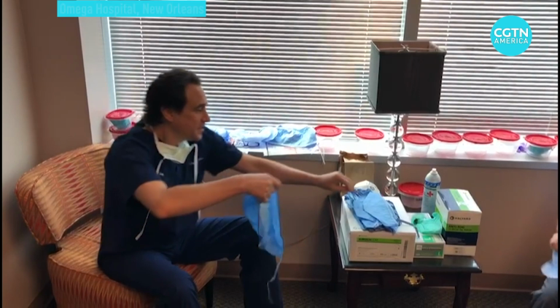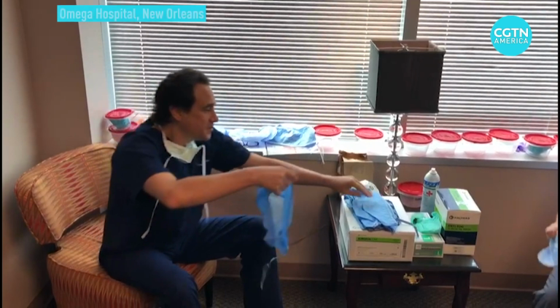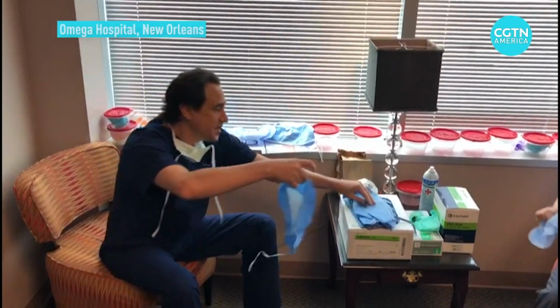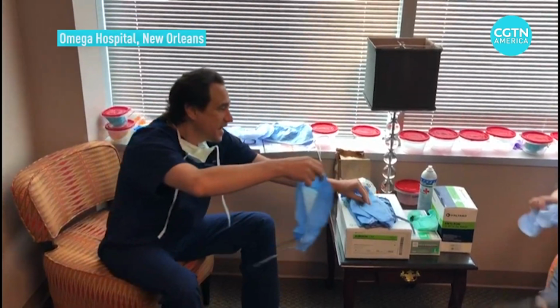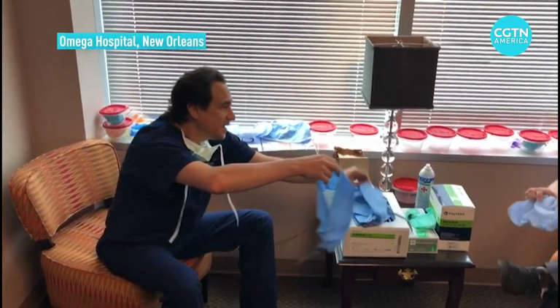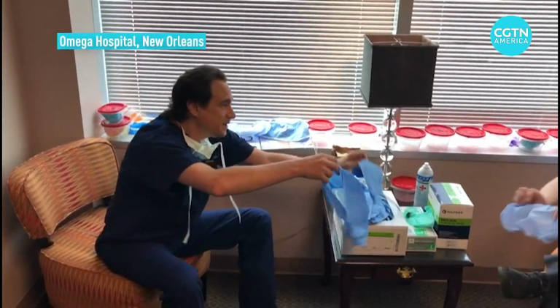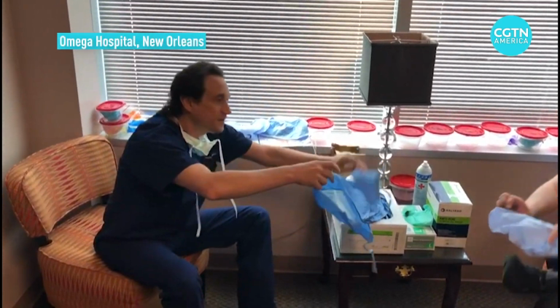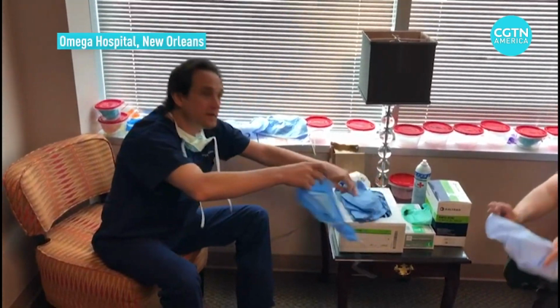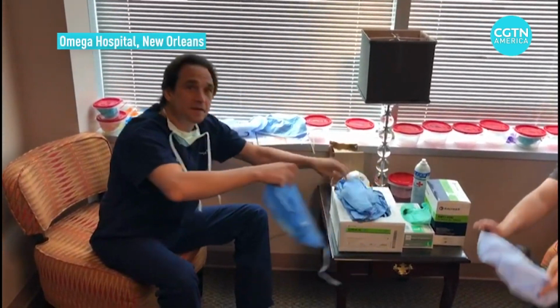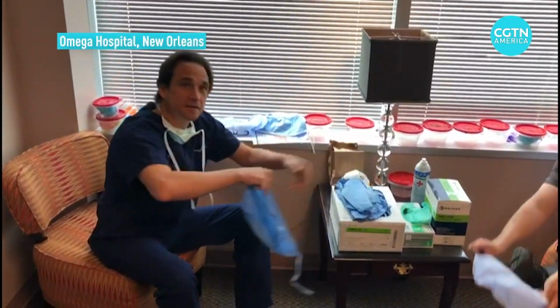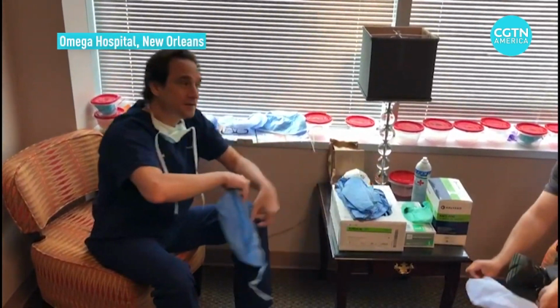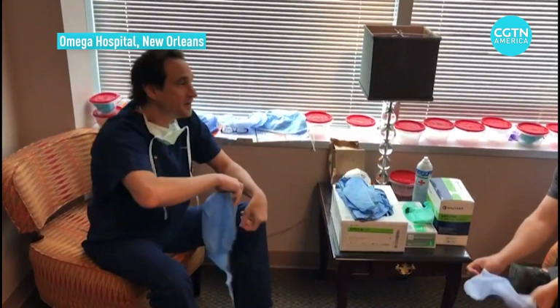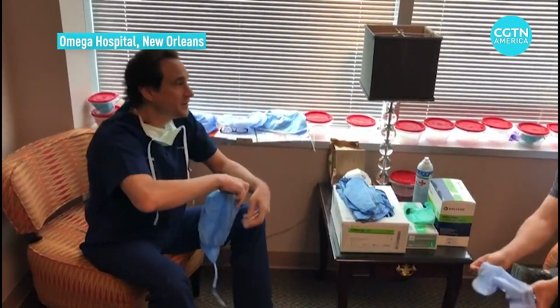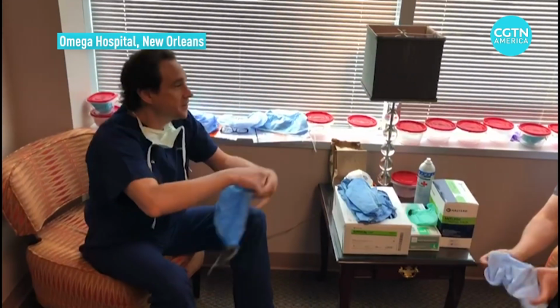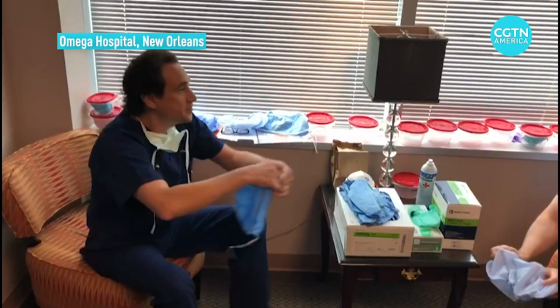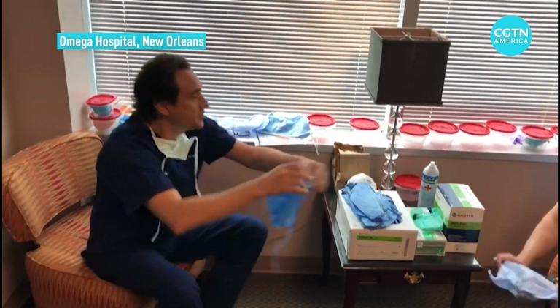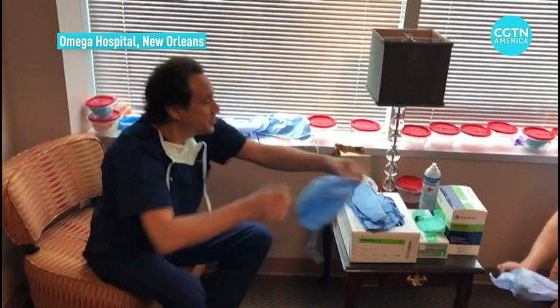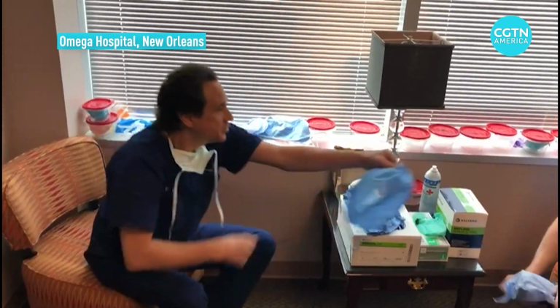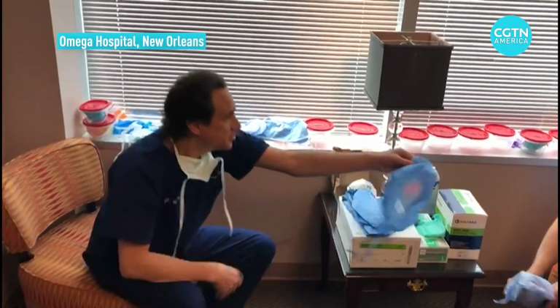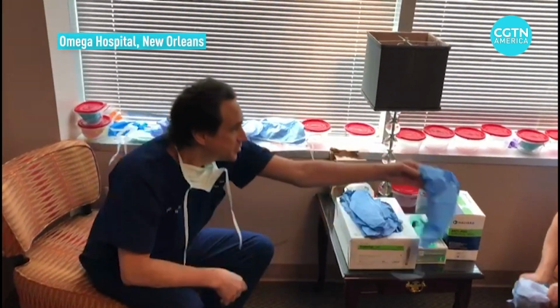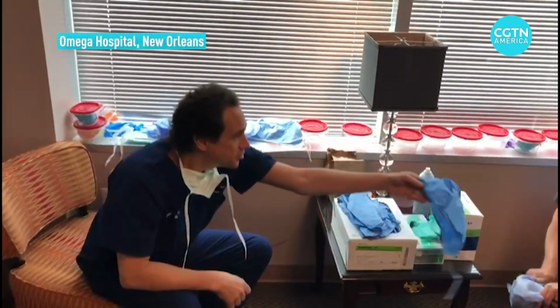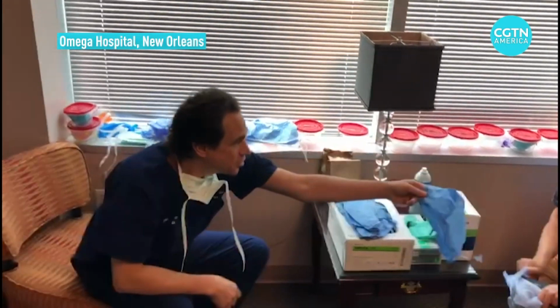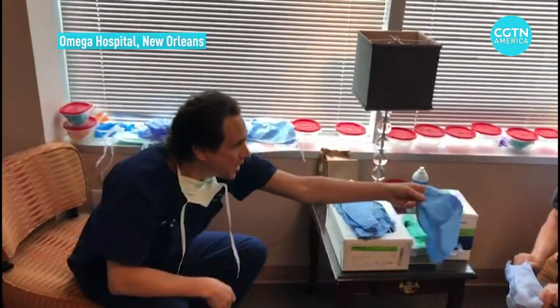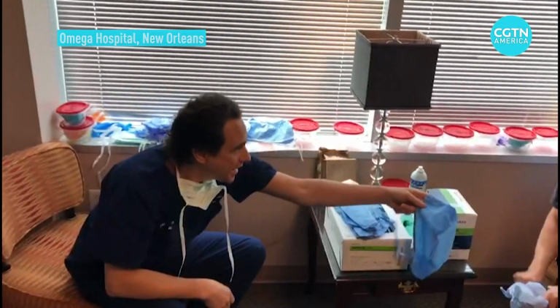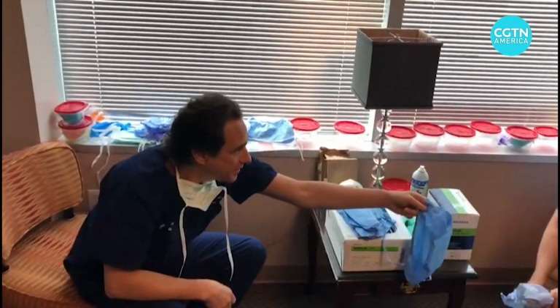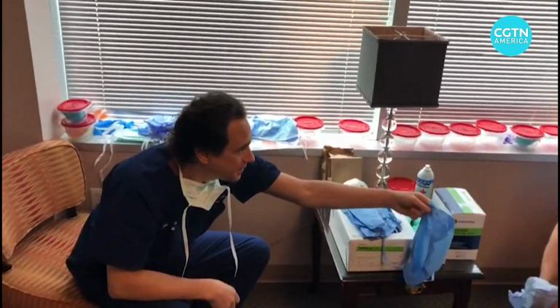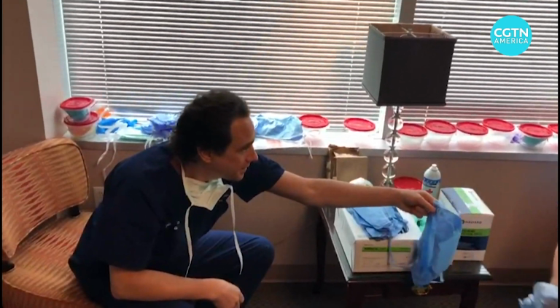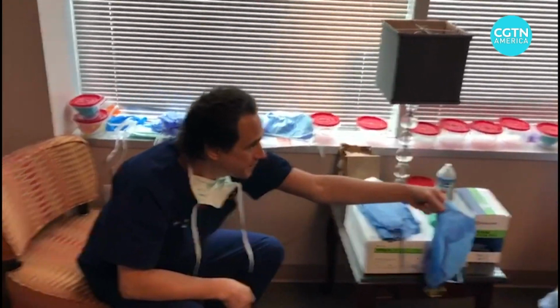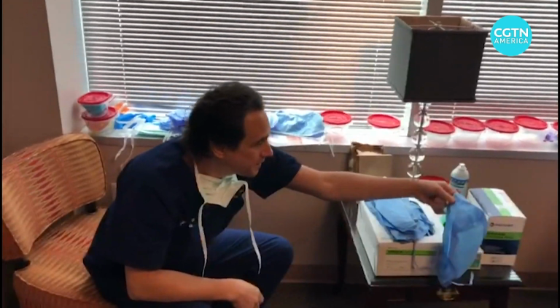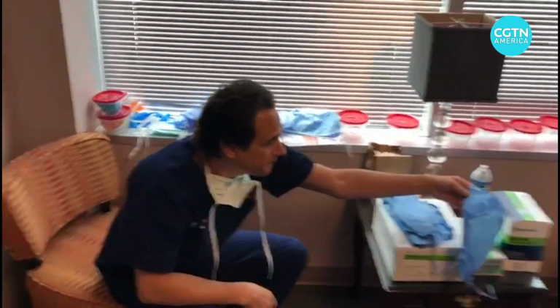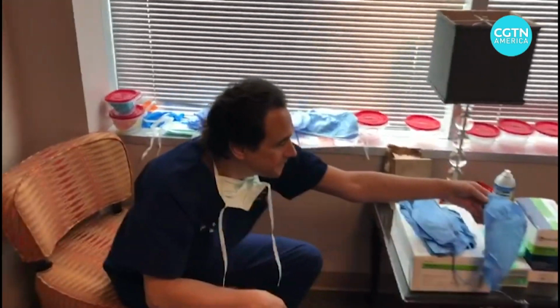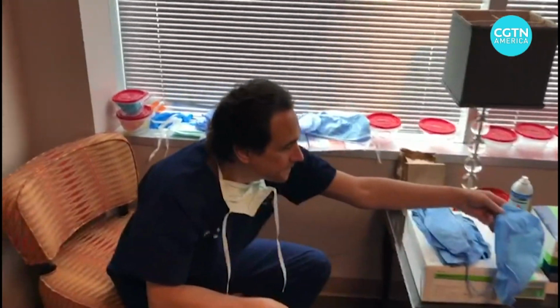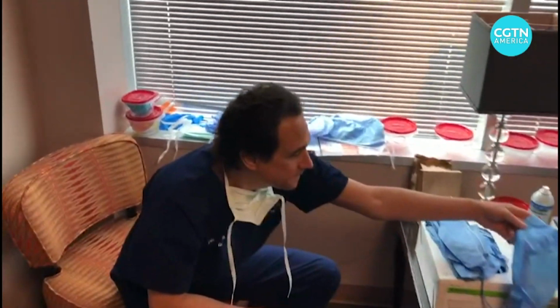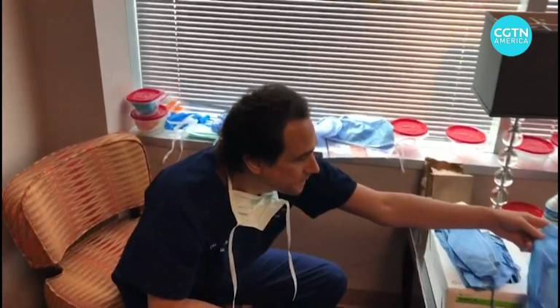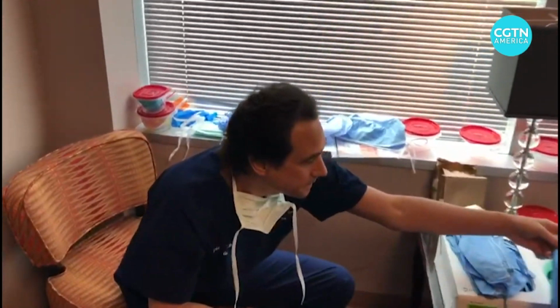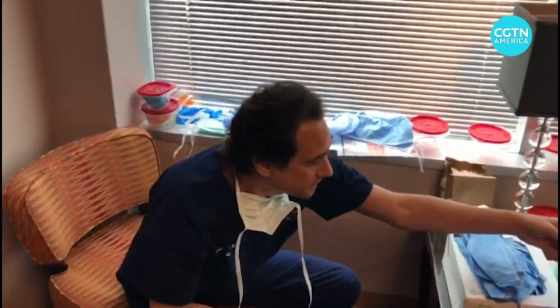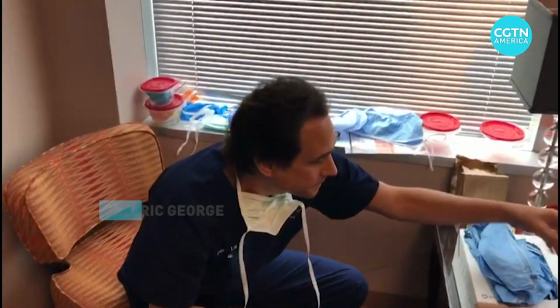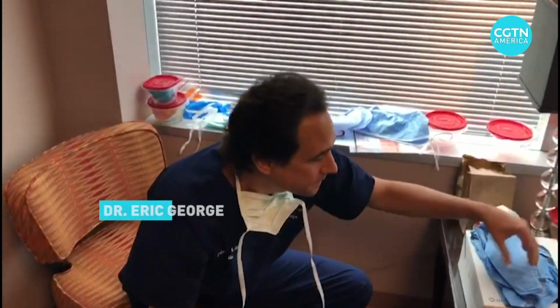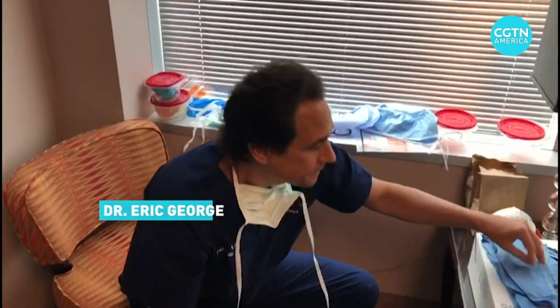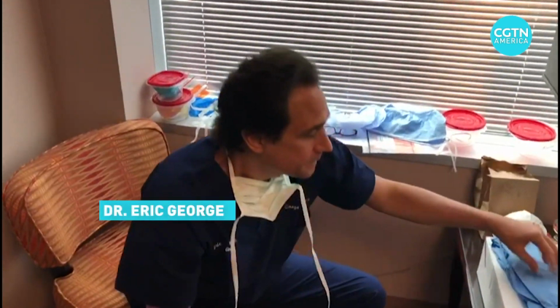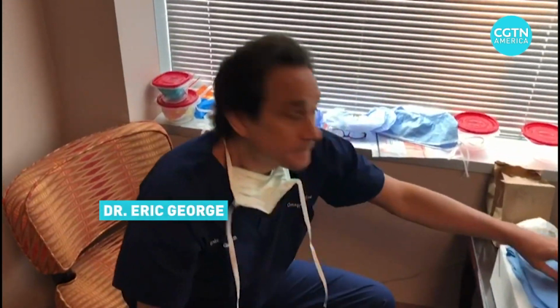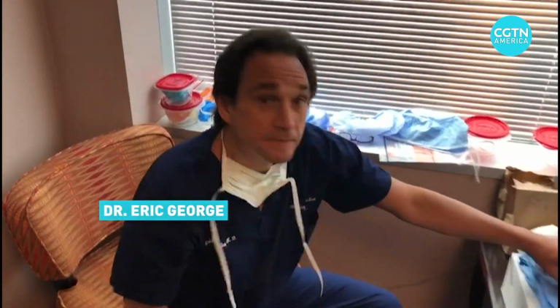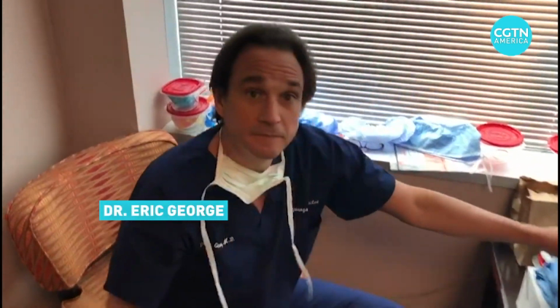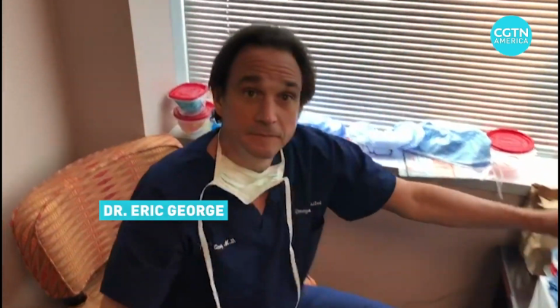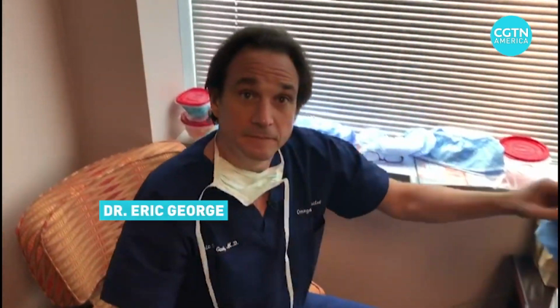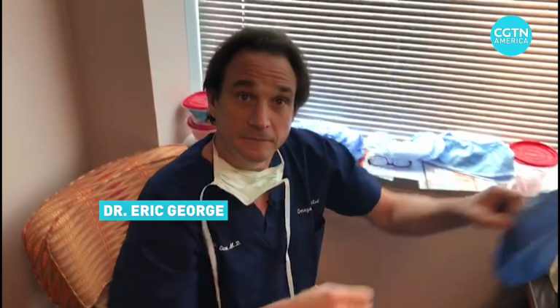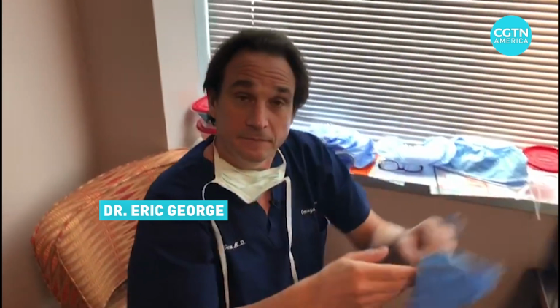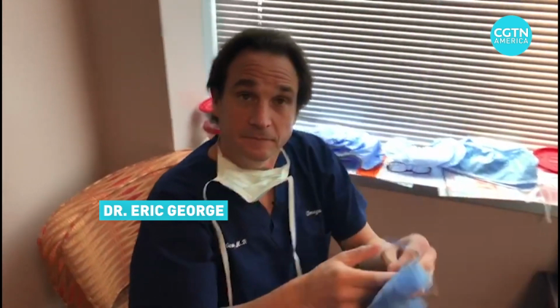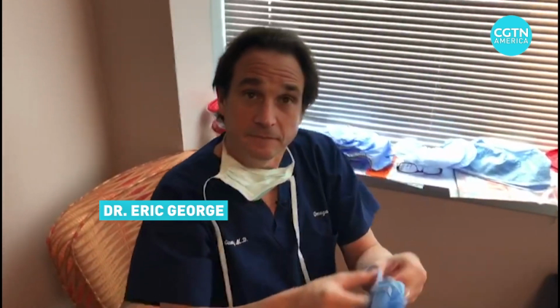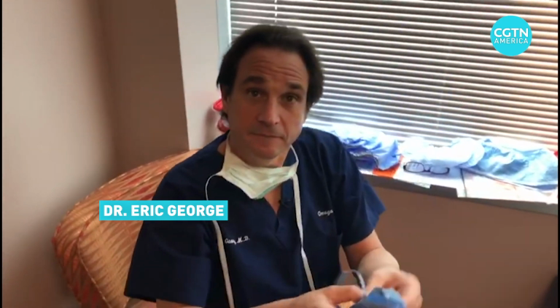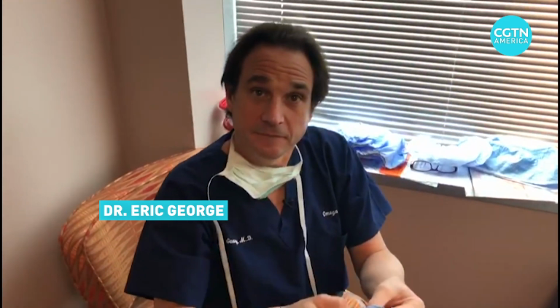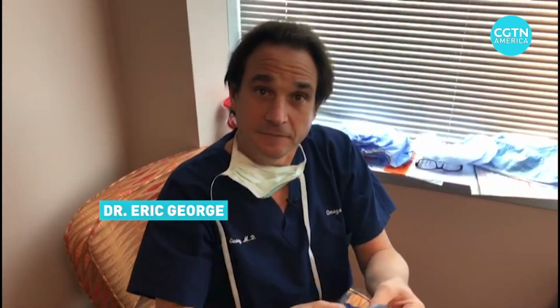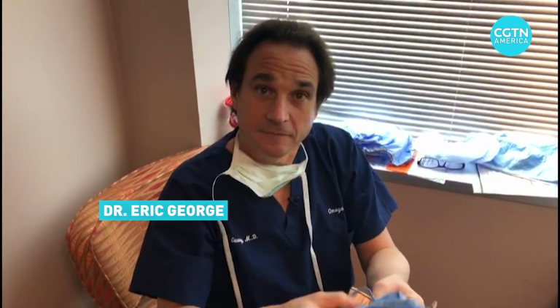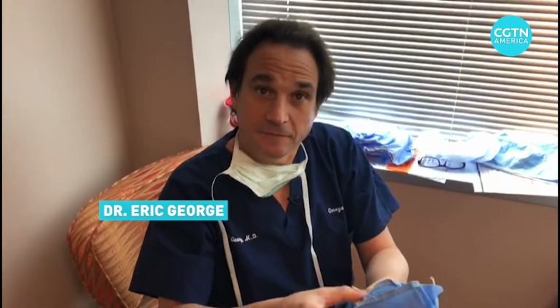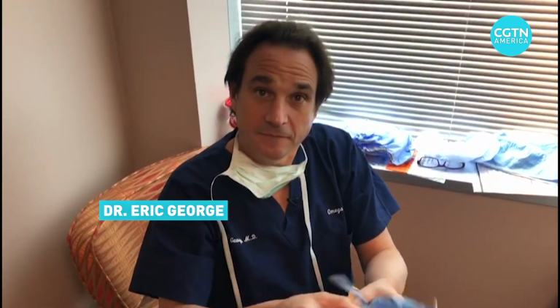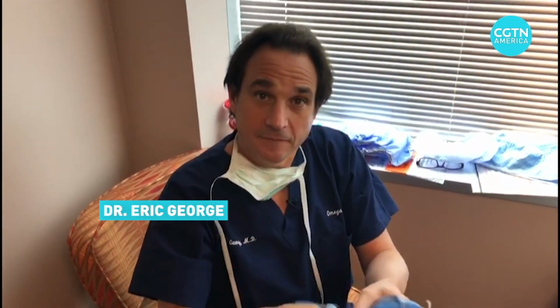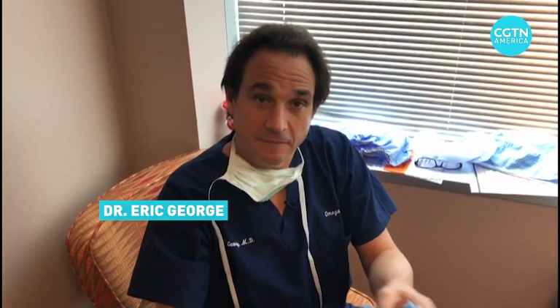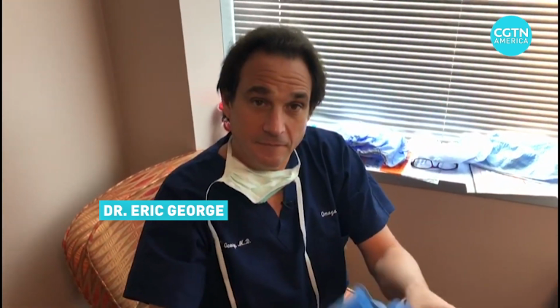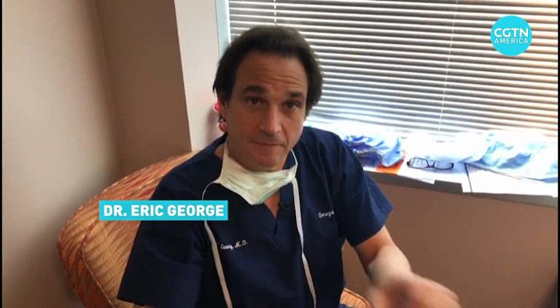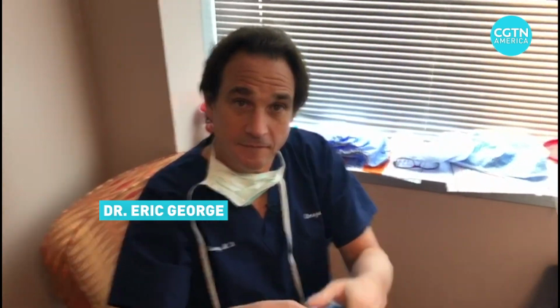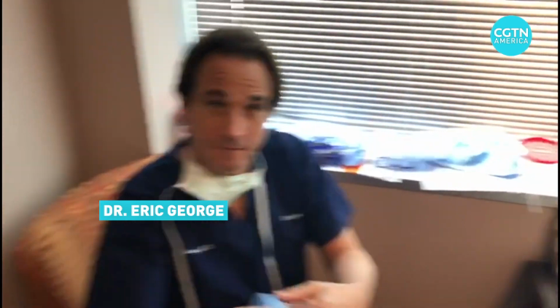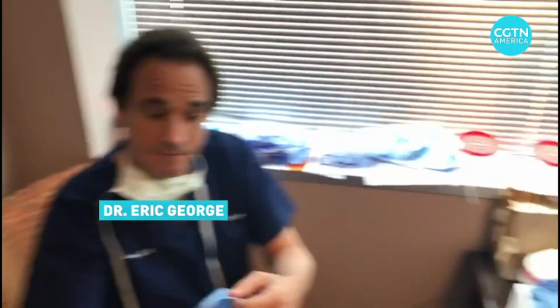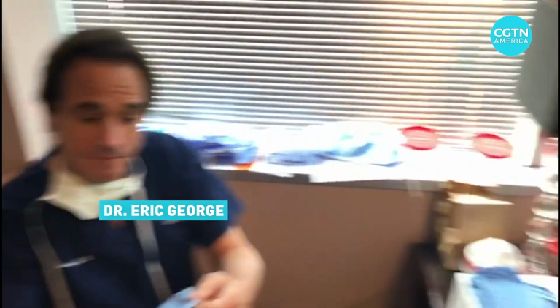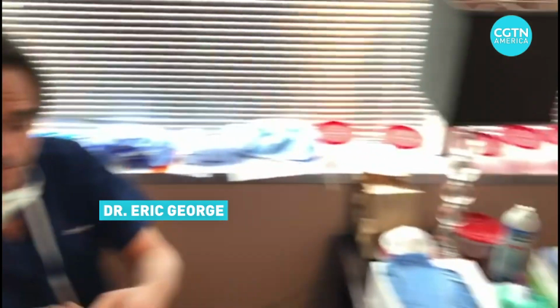Hi everyone. Sean Kalins. We are in Omega Hospital. This is surgeon and physician Dr. Eric George with Omega Hospital.